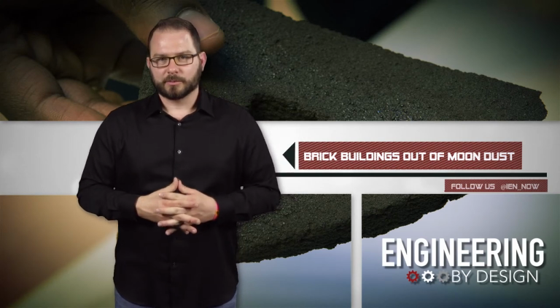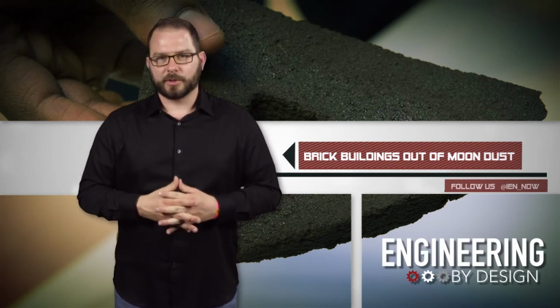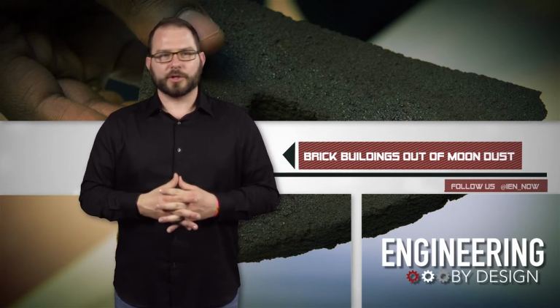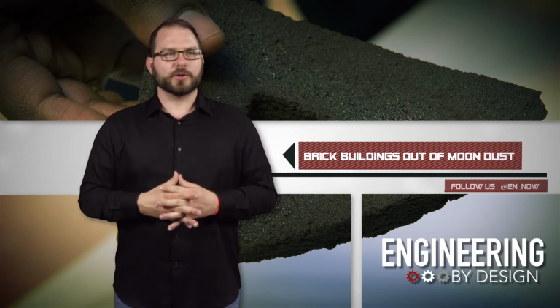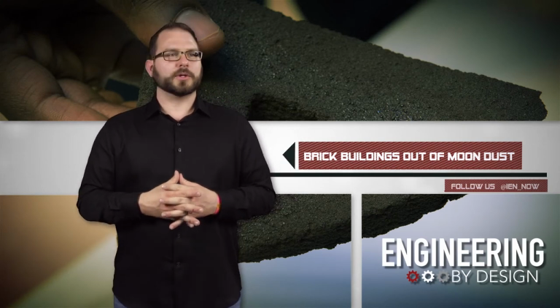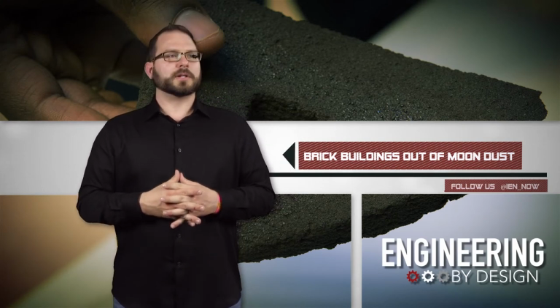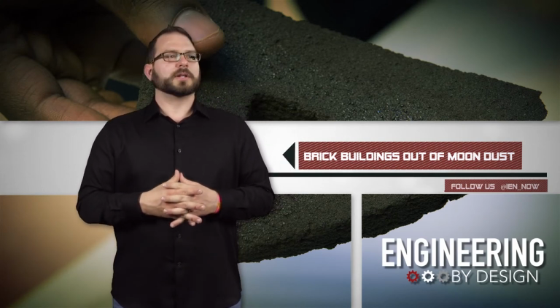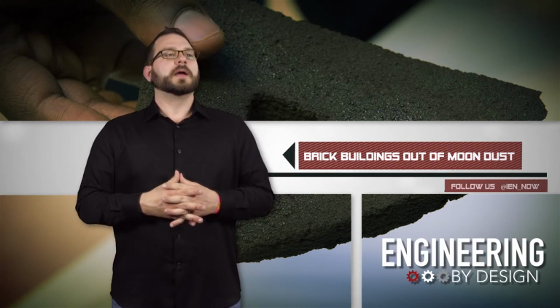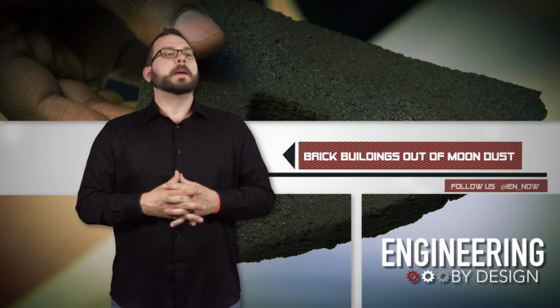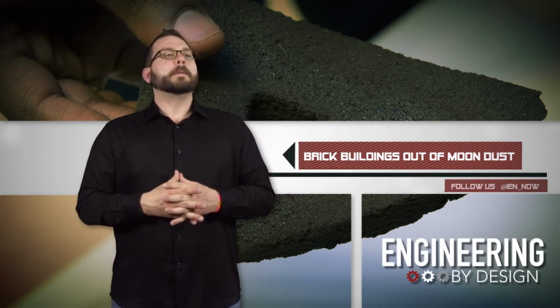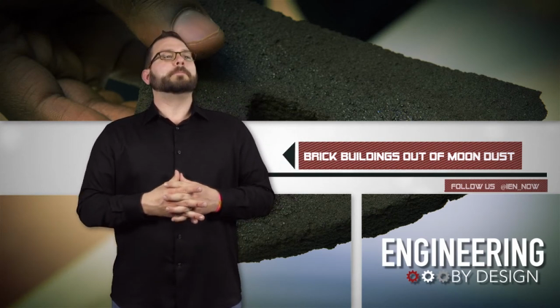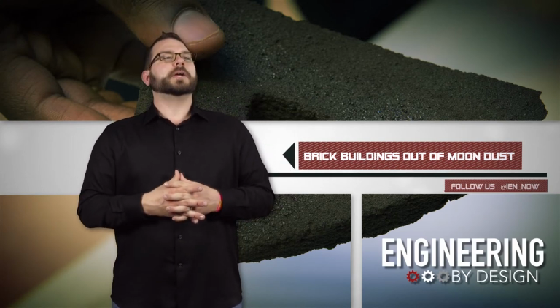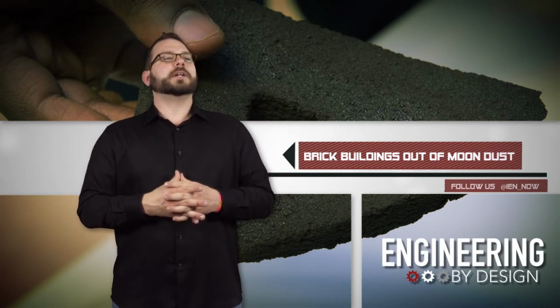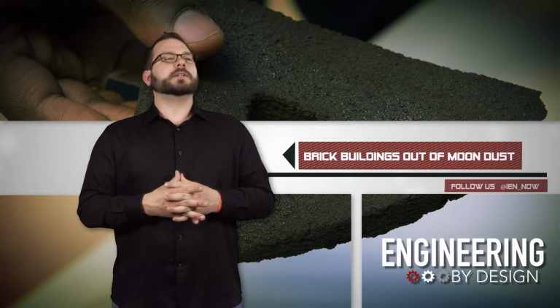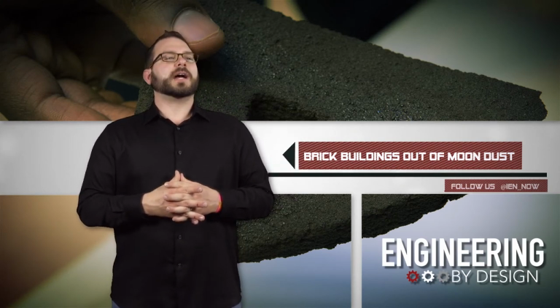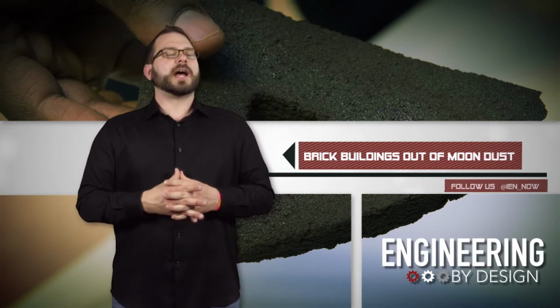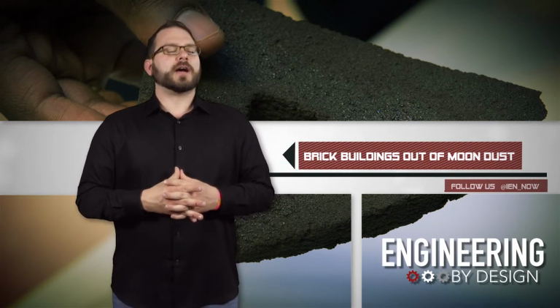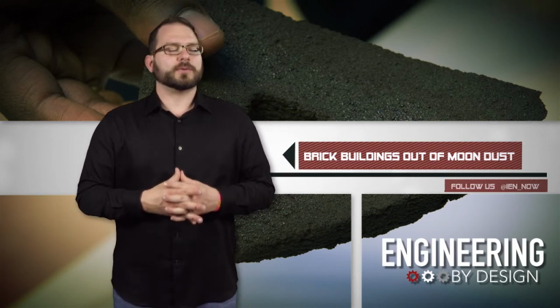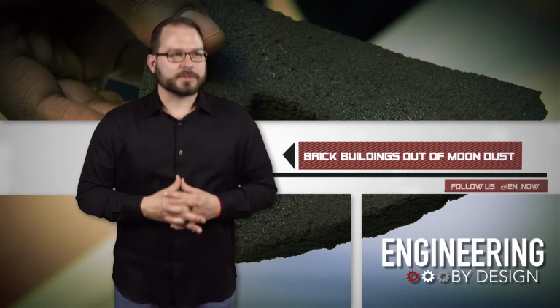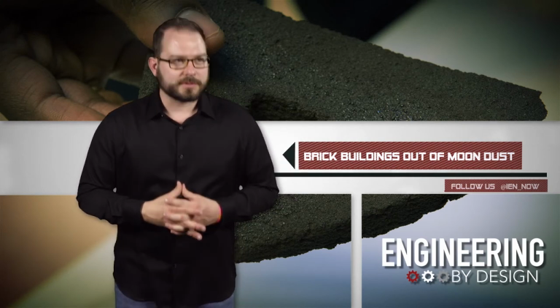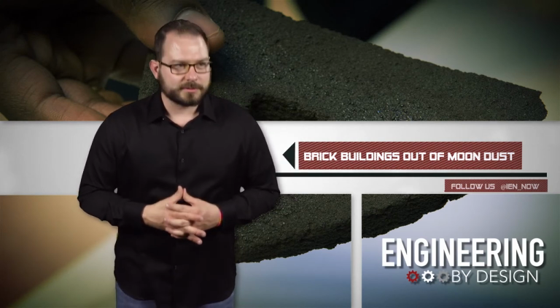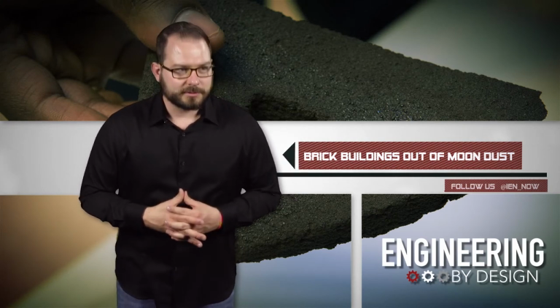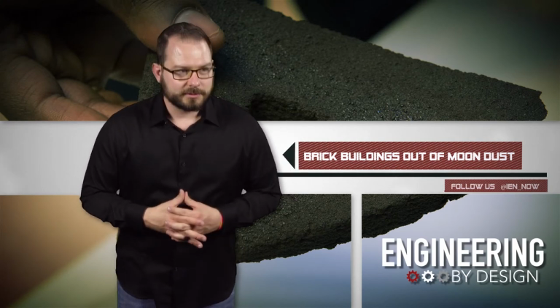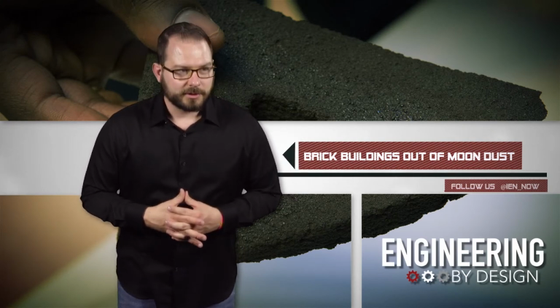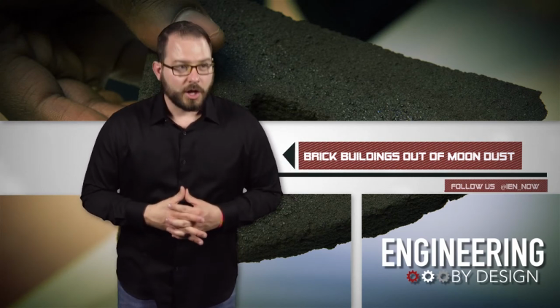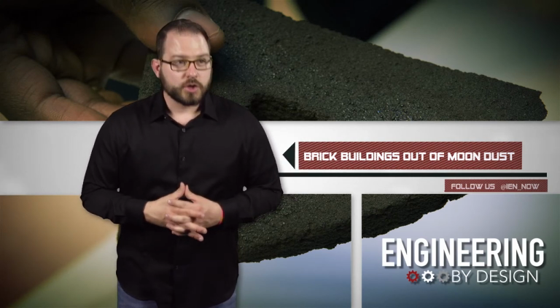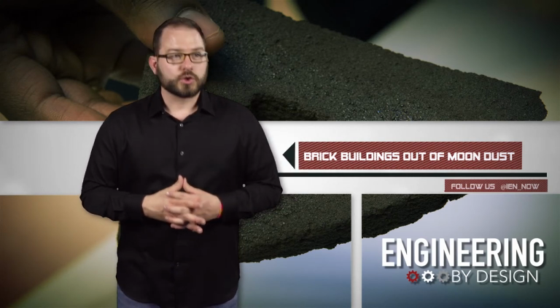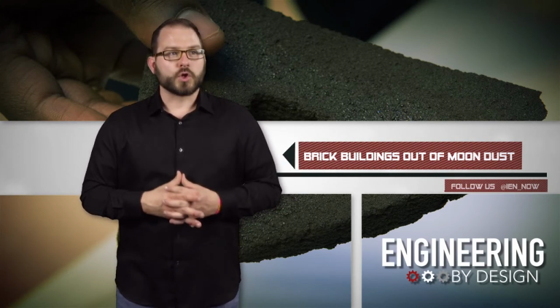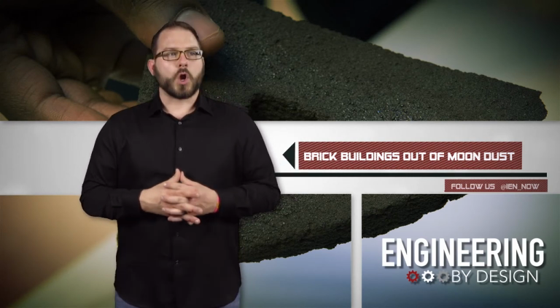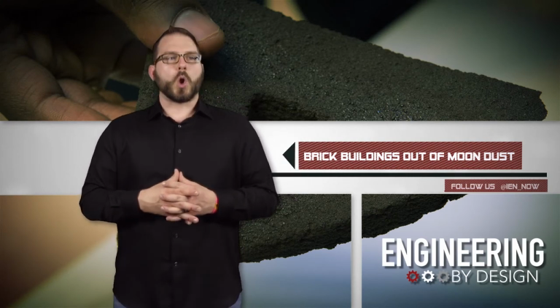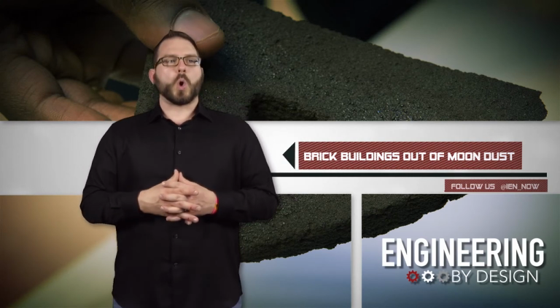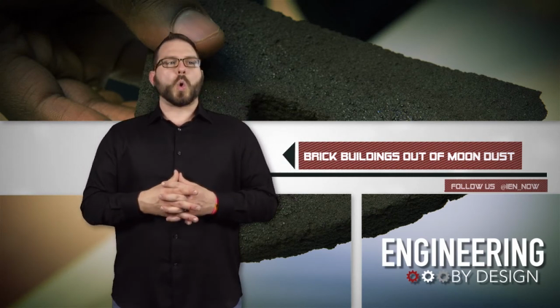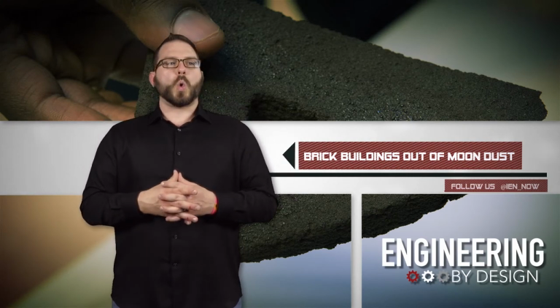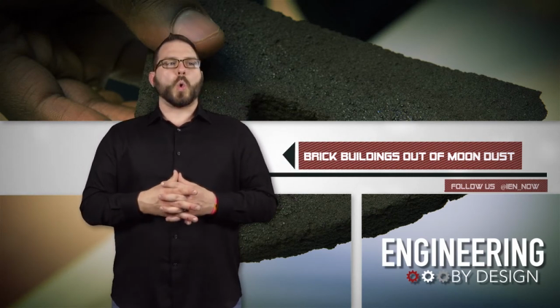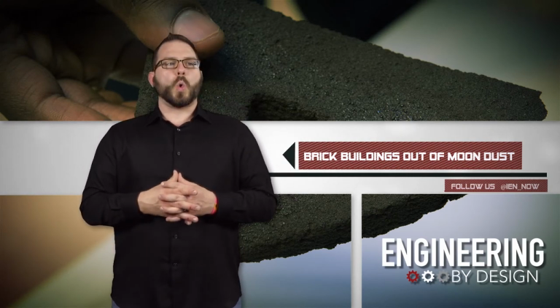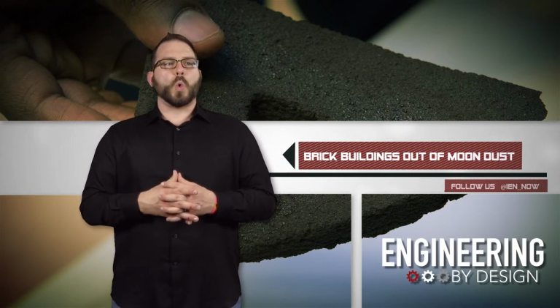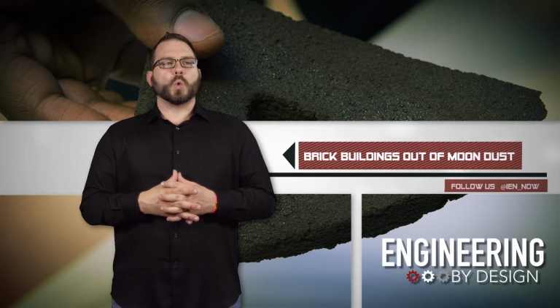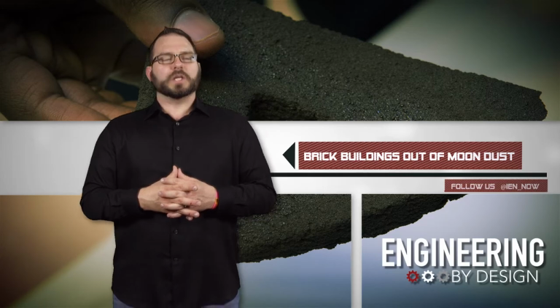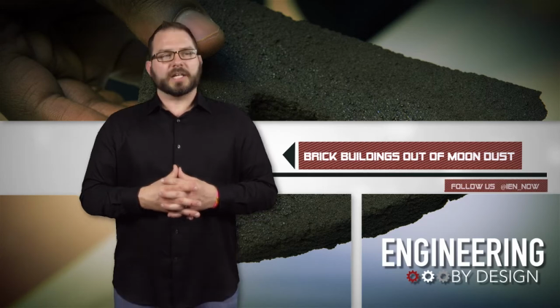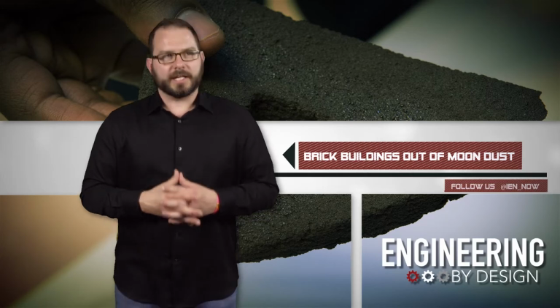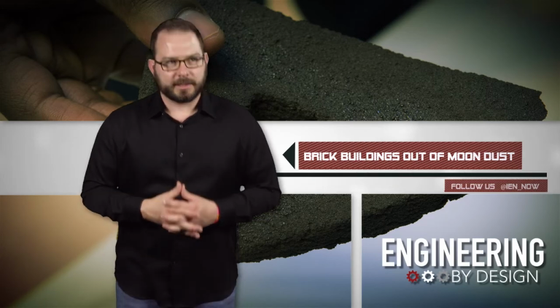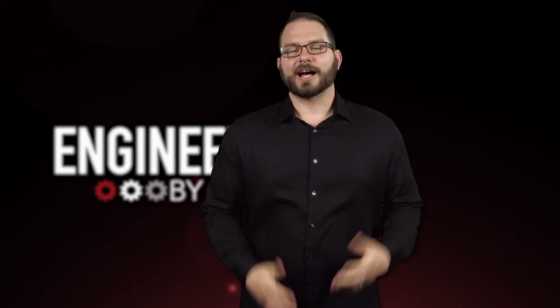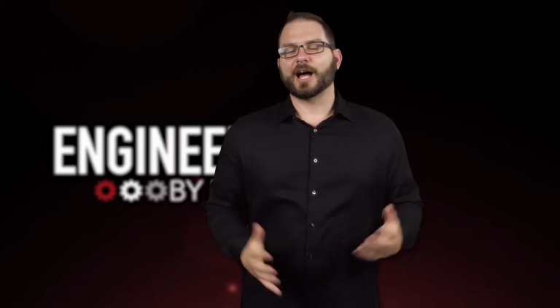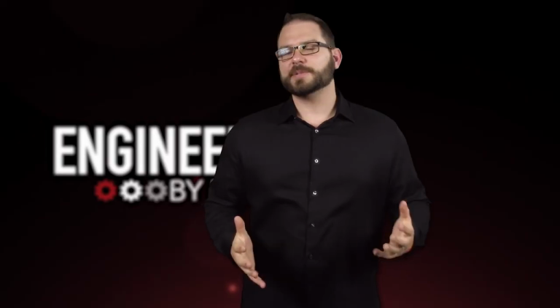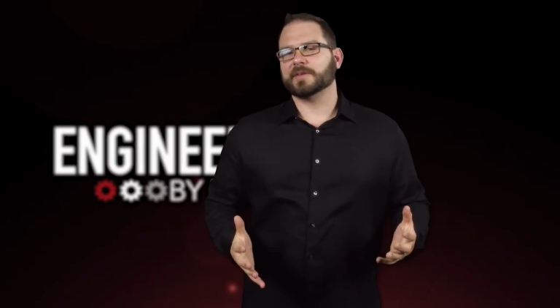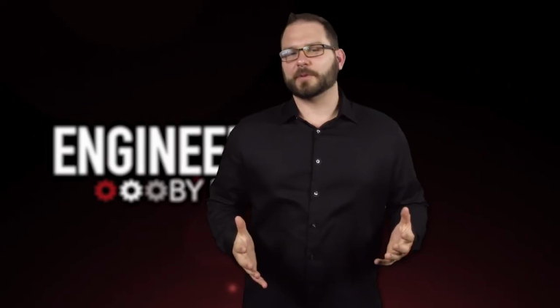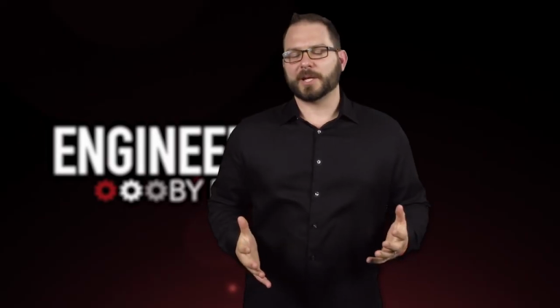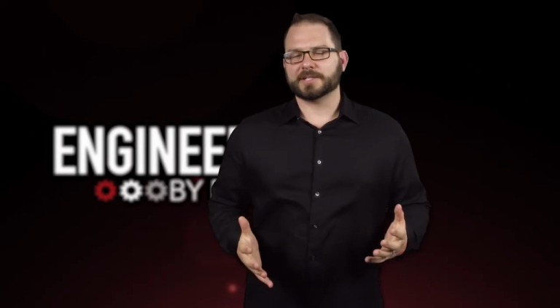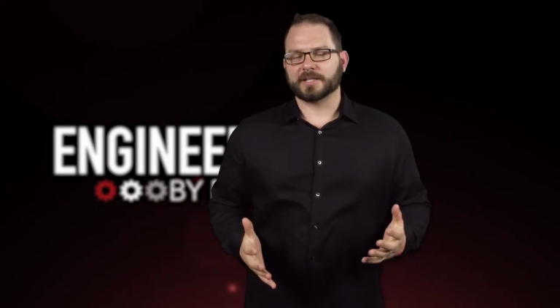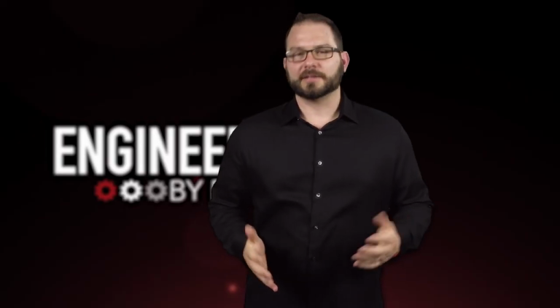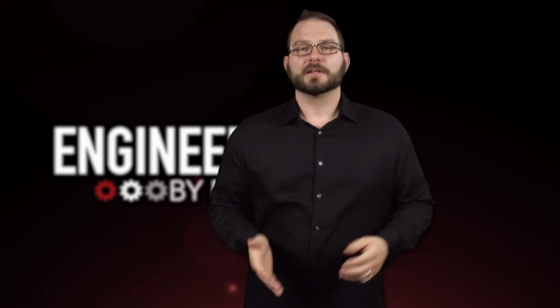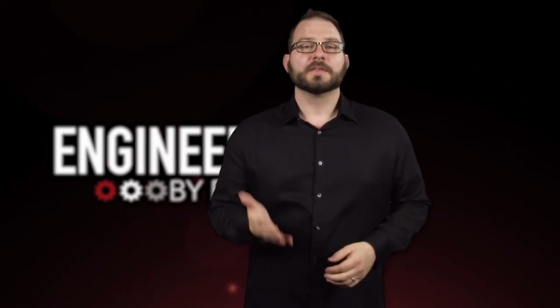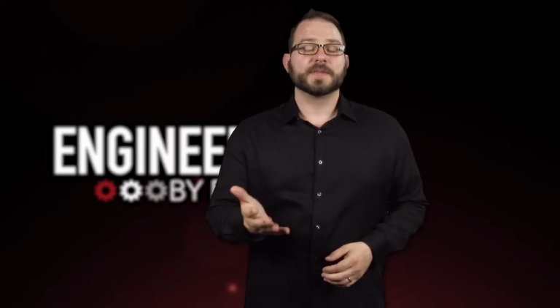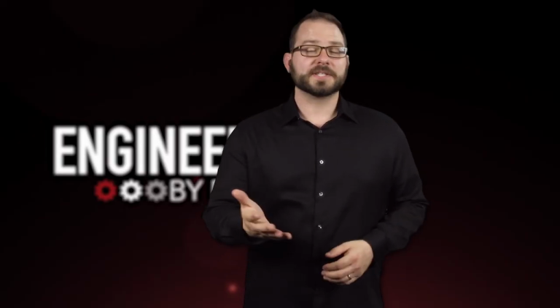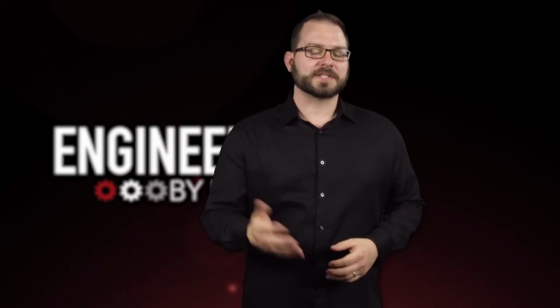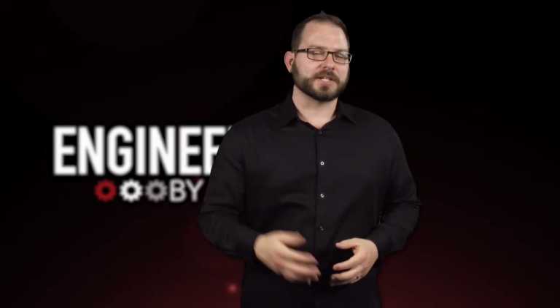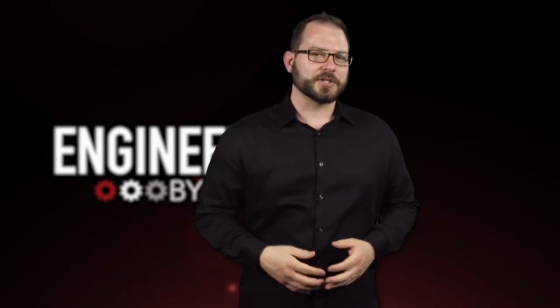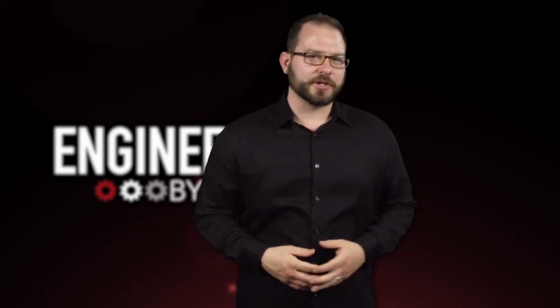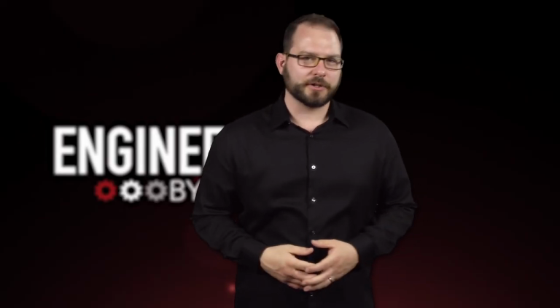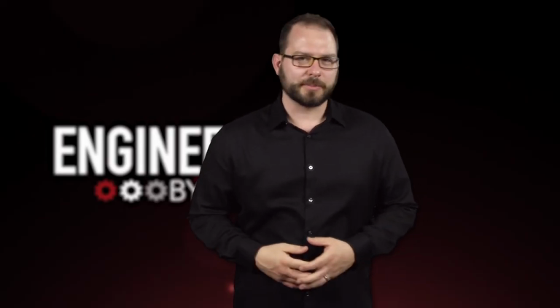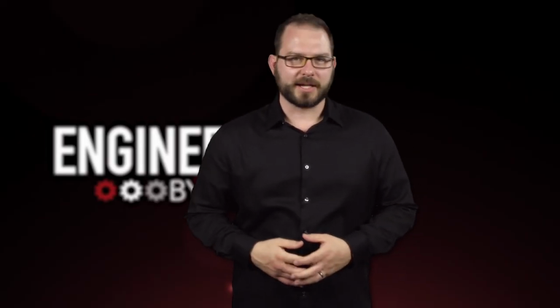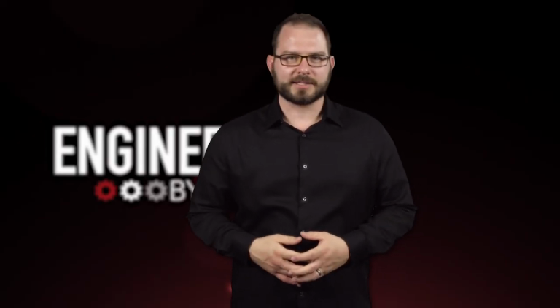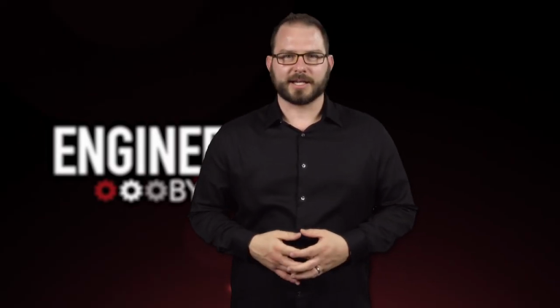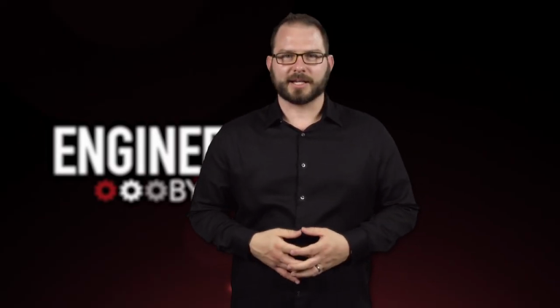What are you doing? Building a house. Slowly. I'm David Manti. This is Engineering by Design.